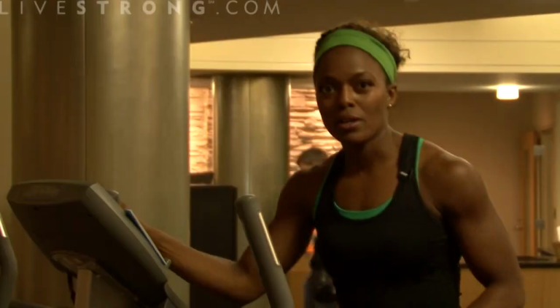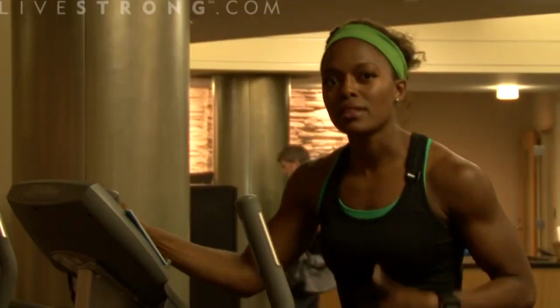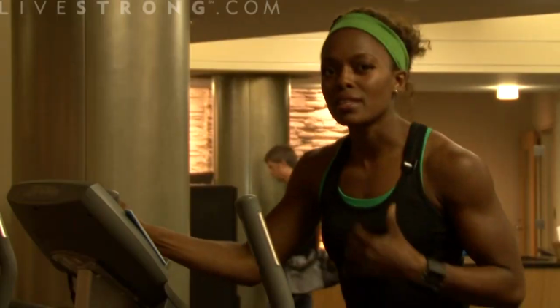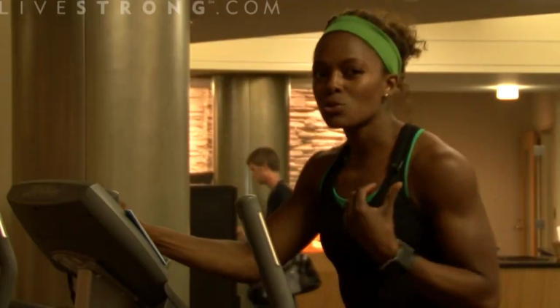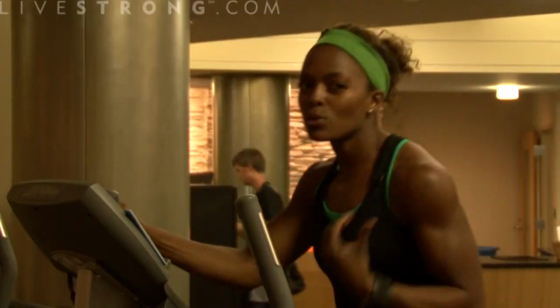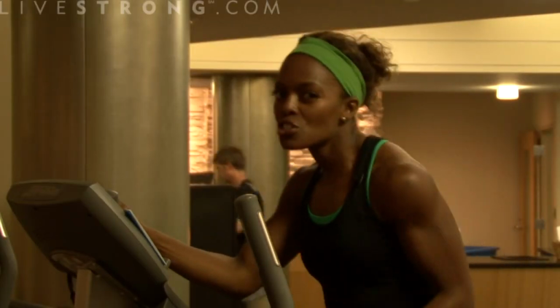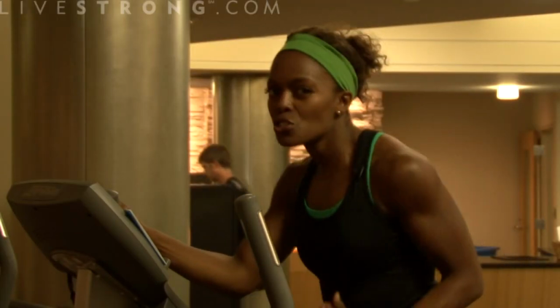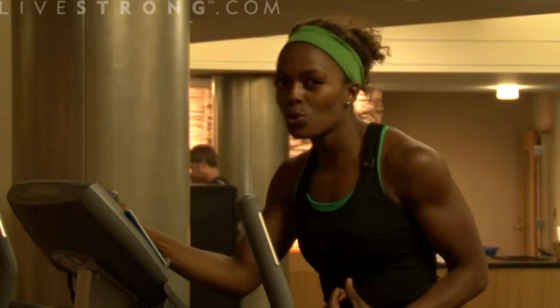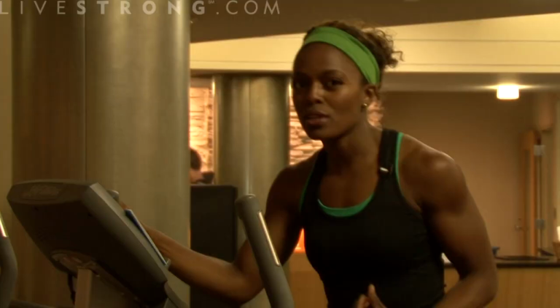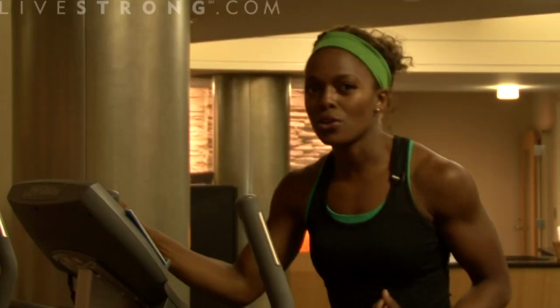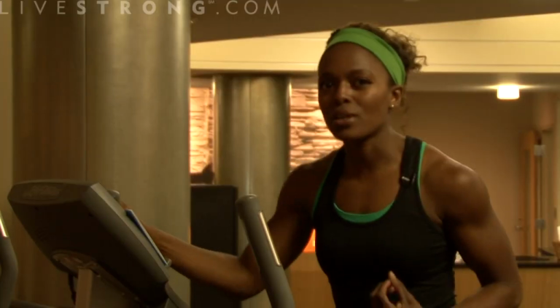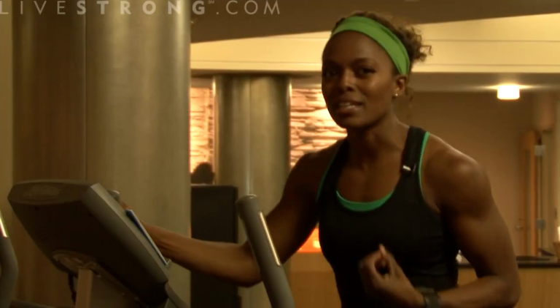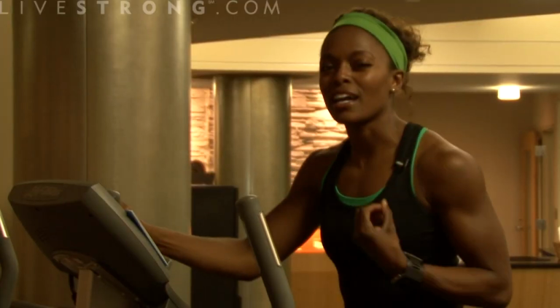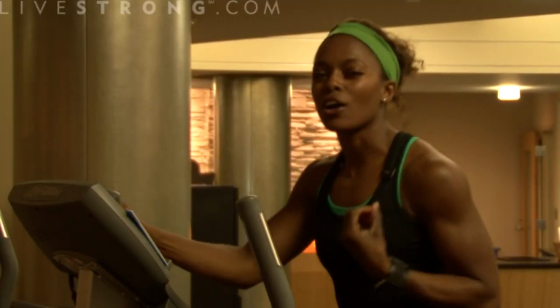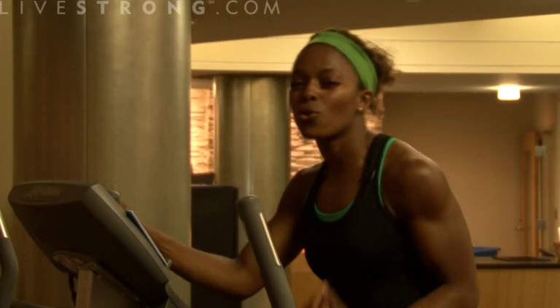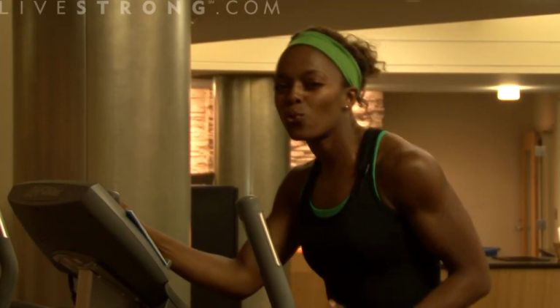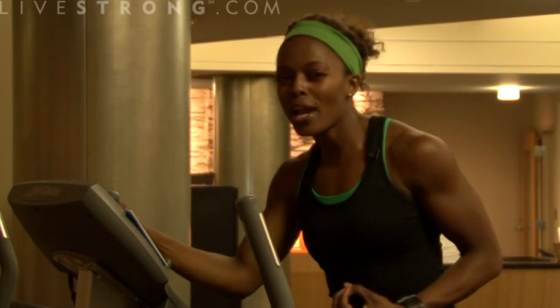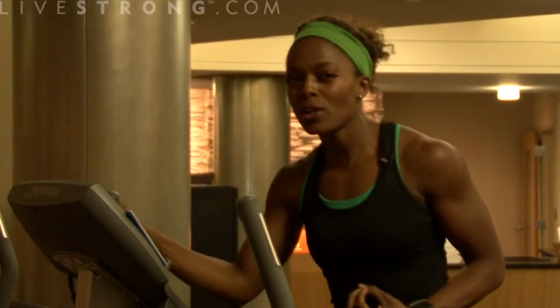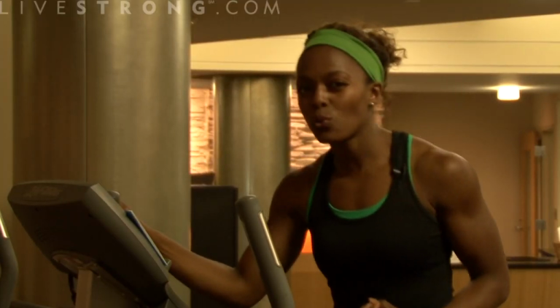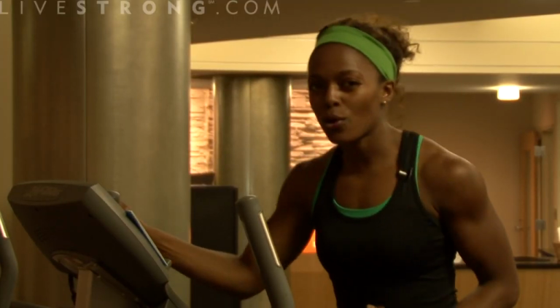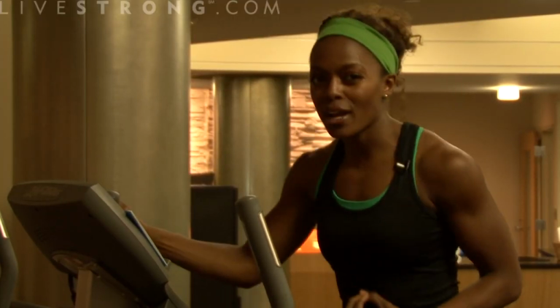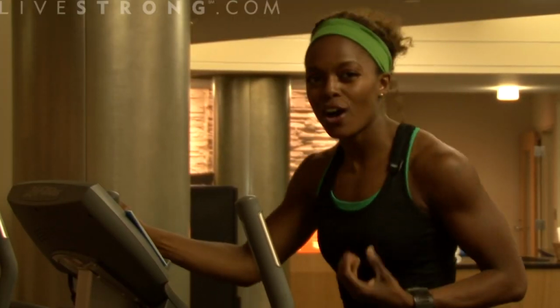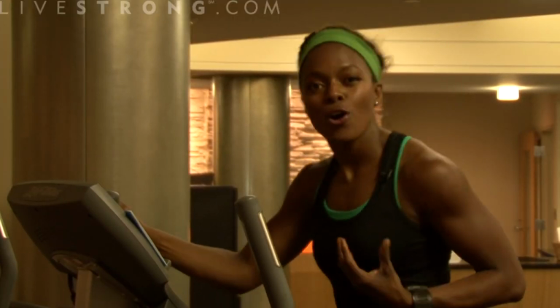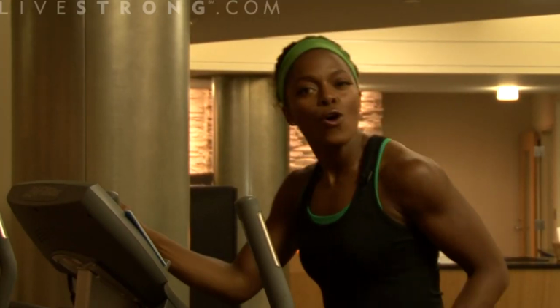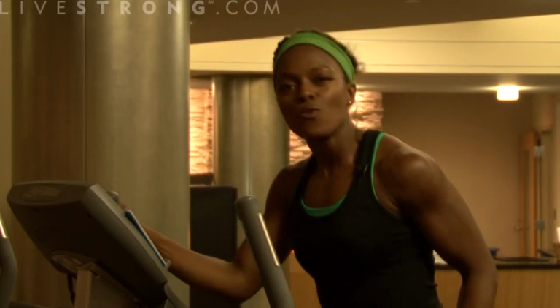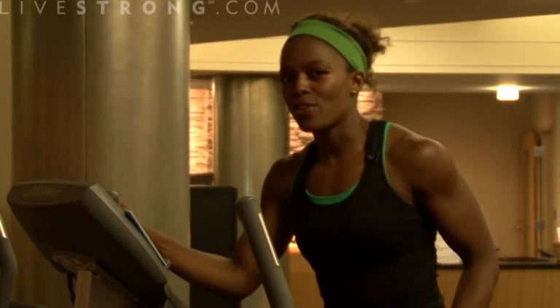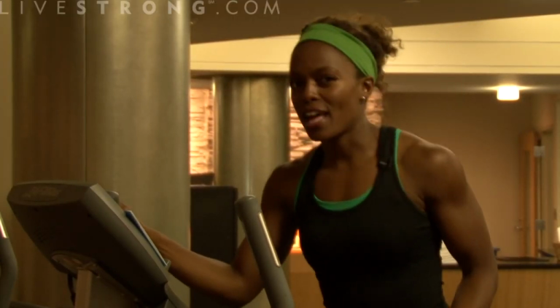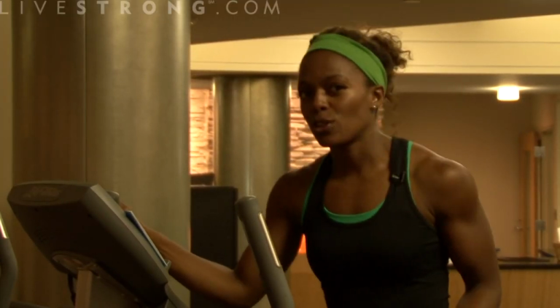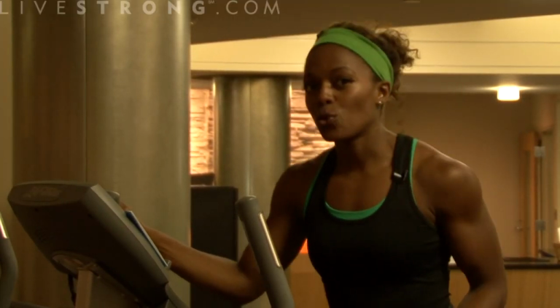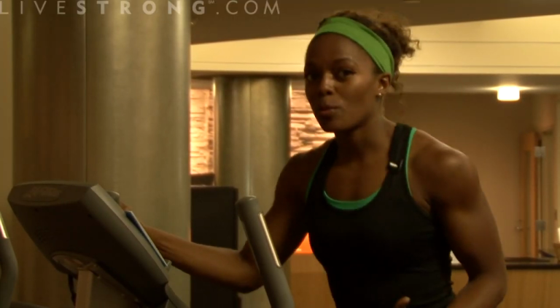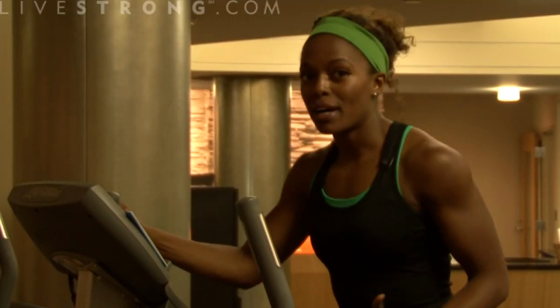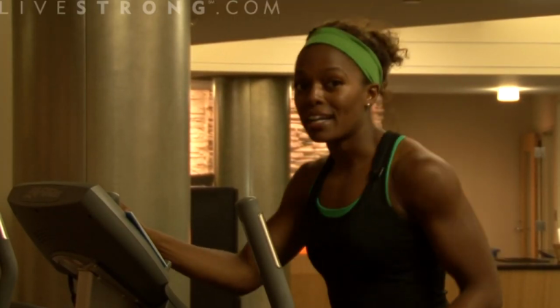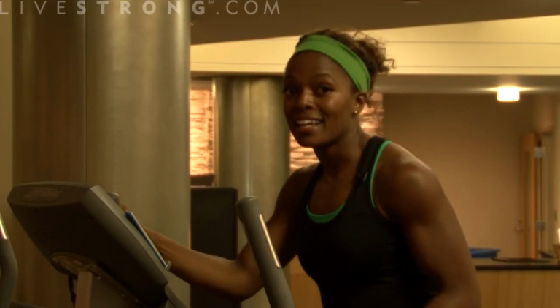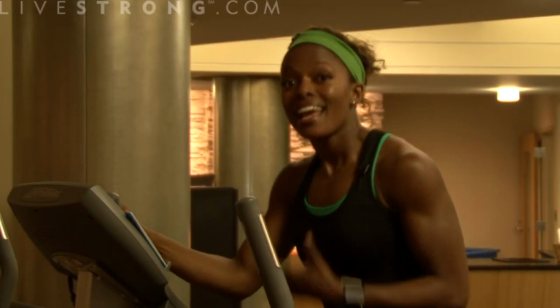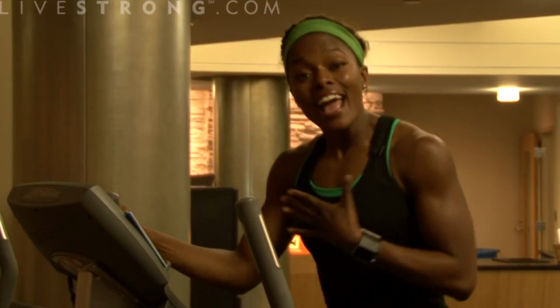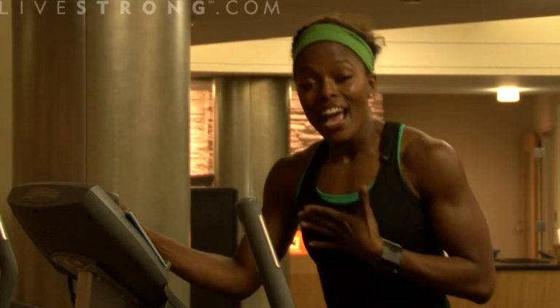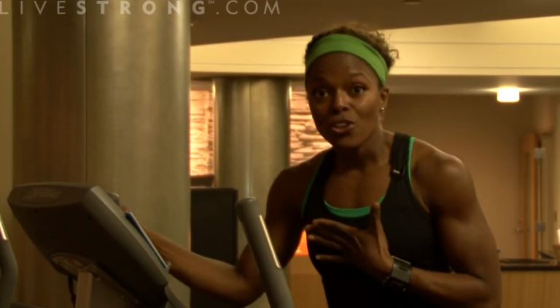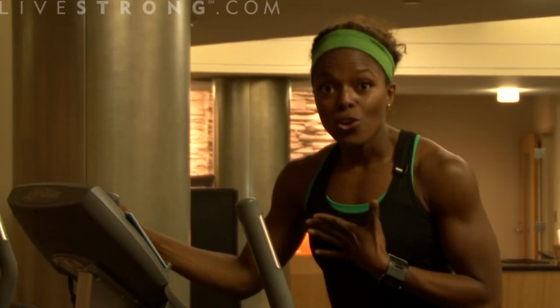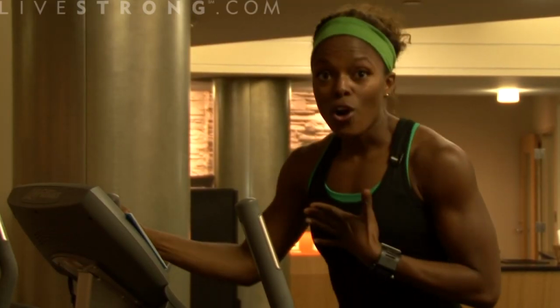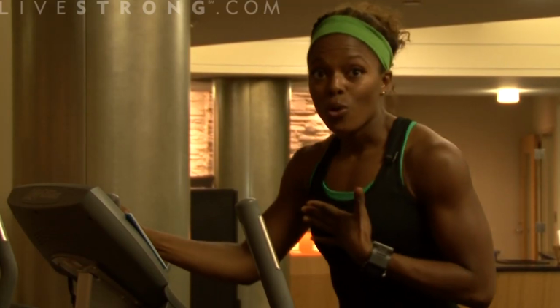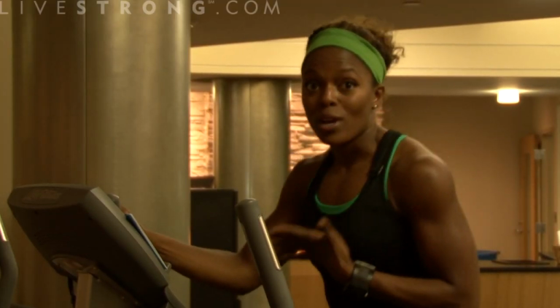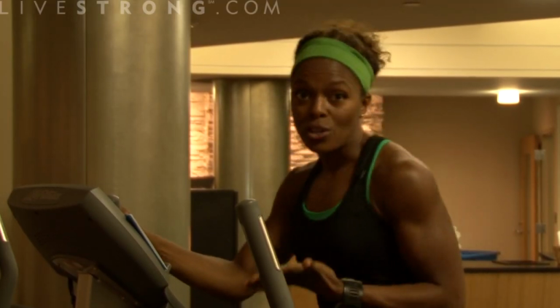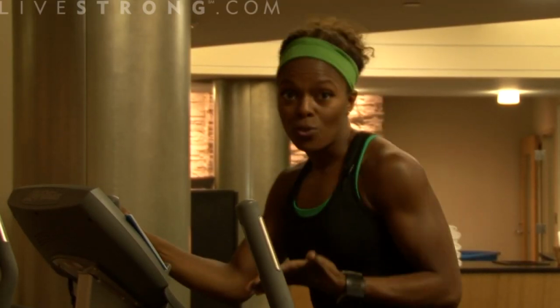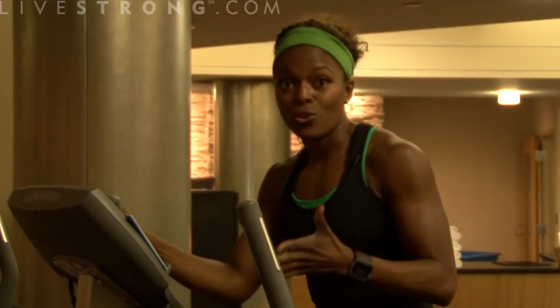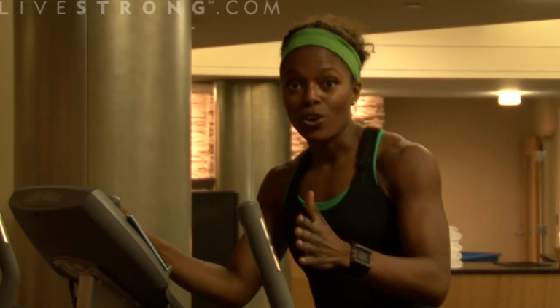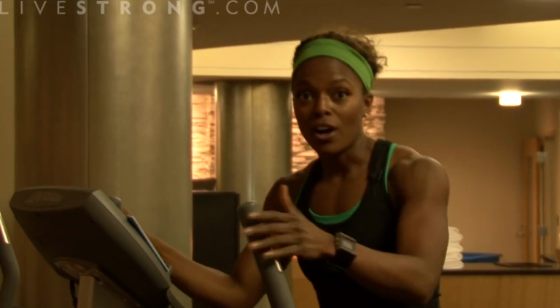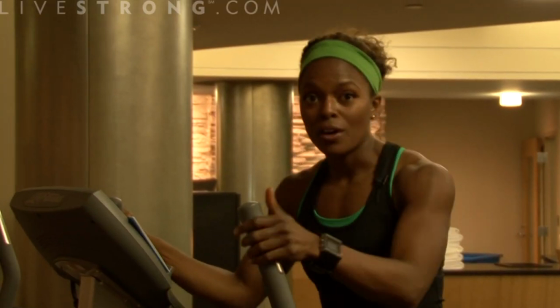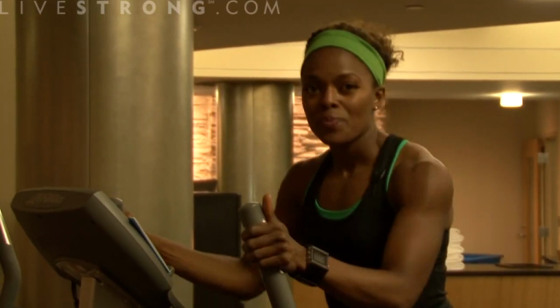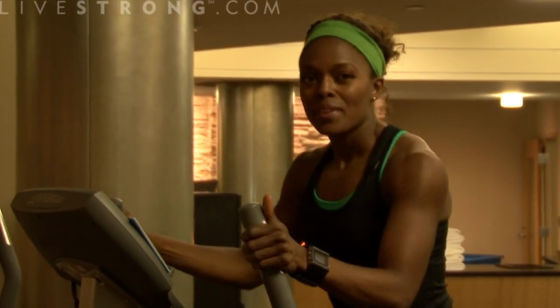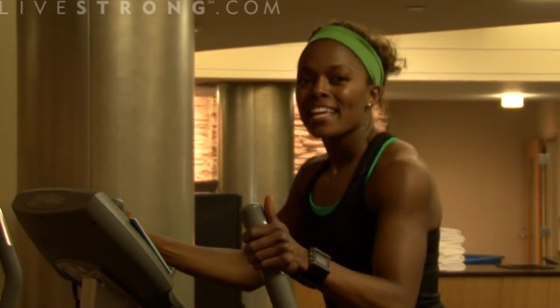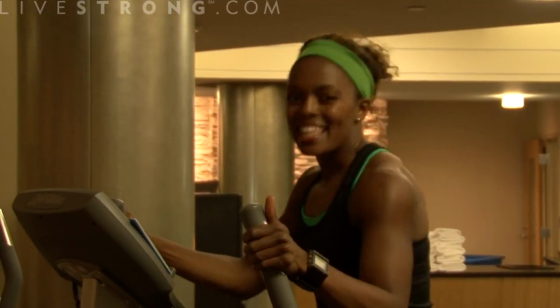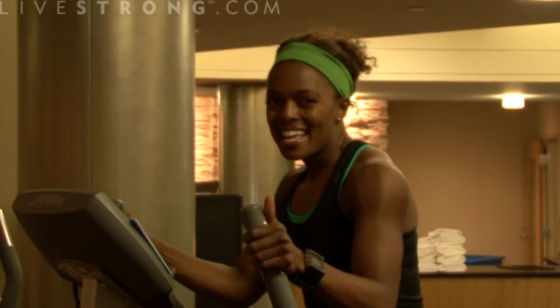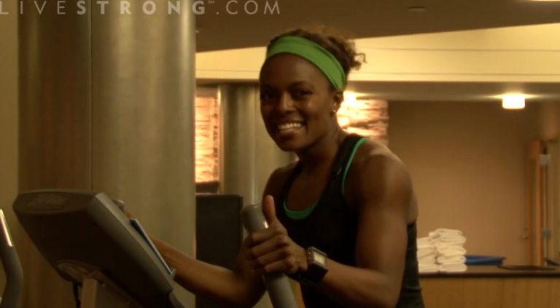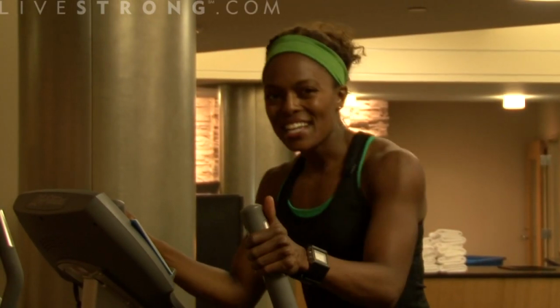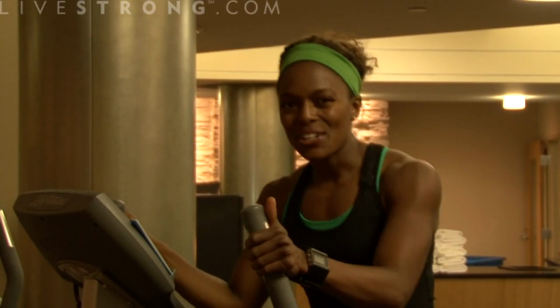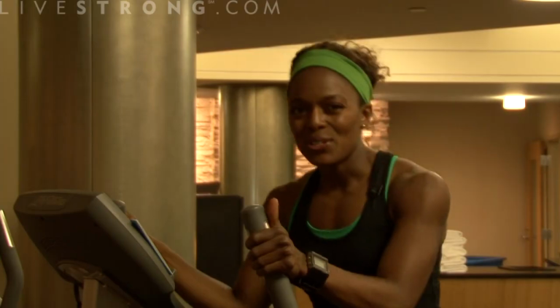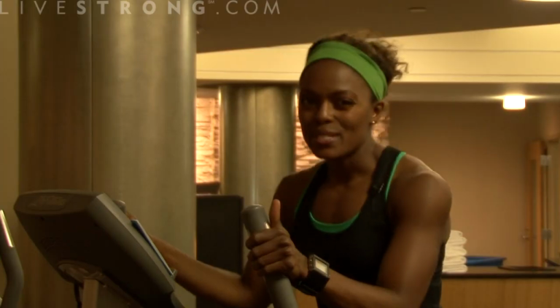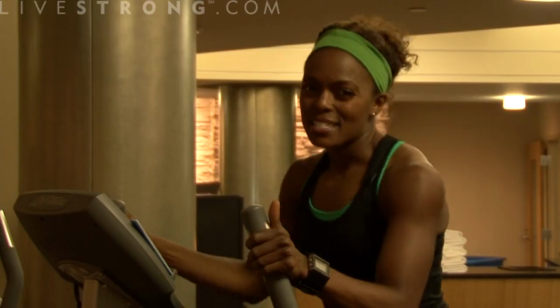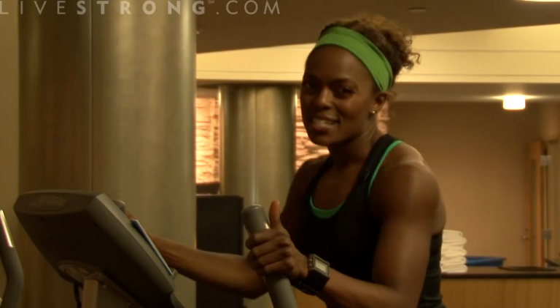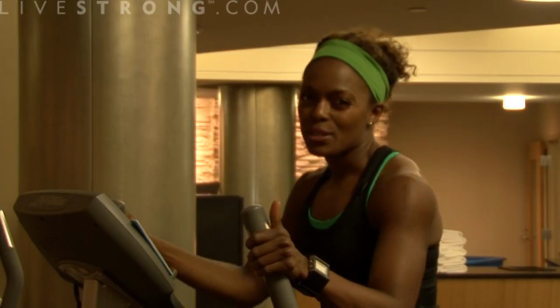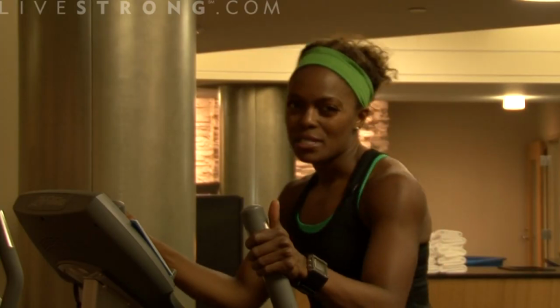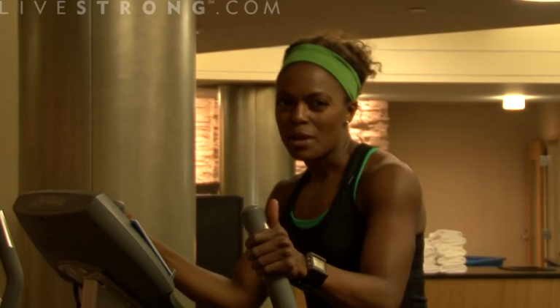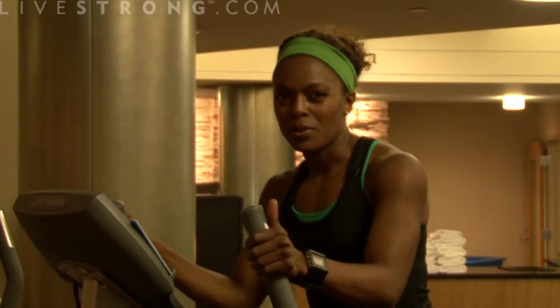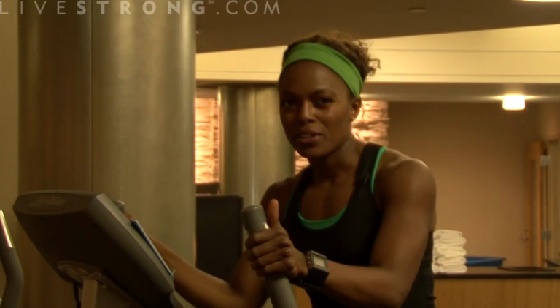This will ensure that you're getting a great workout for that lower body and your heart rate overall. That's how you use the stair stepper.